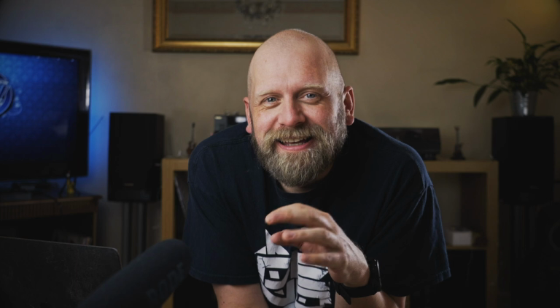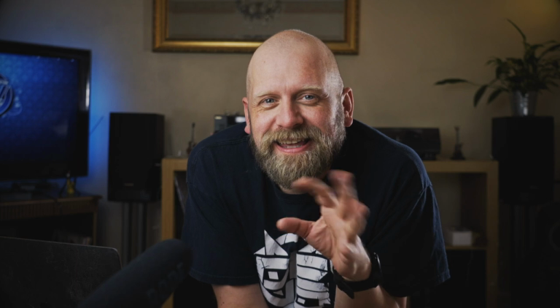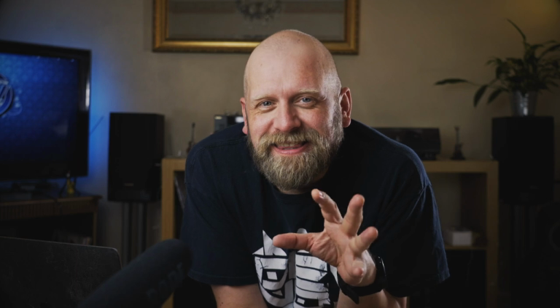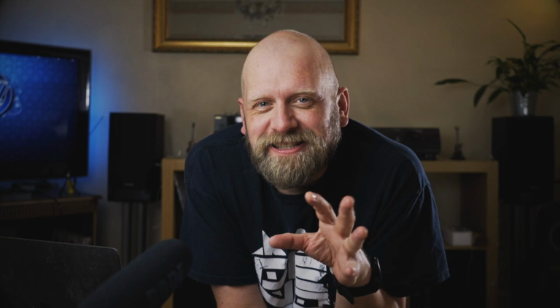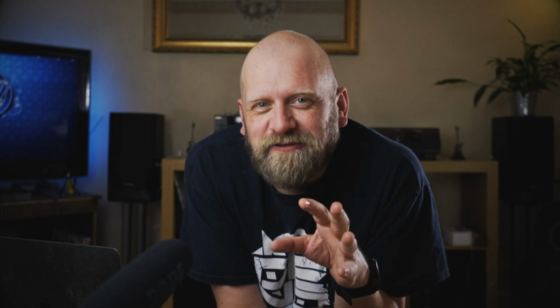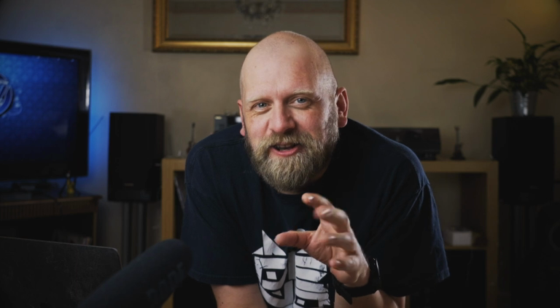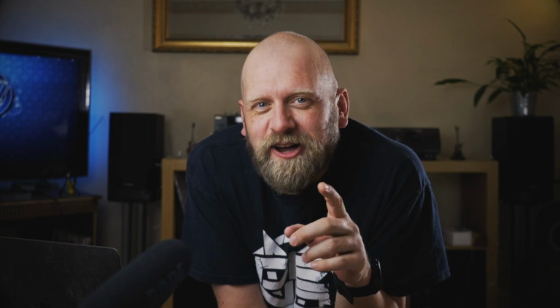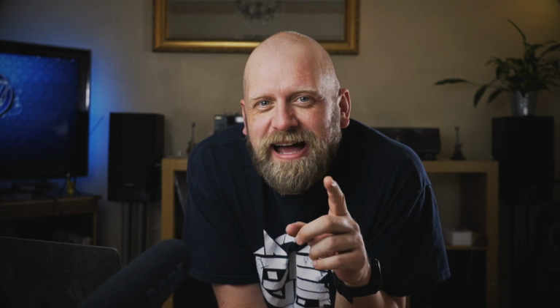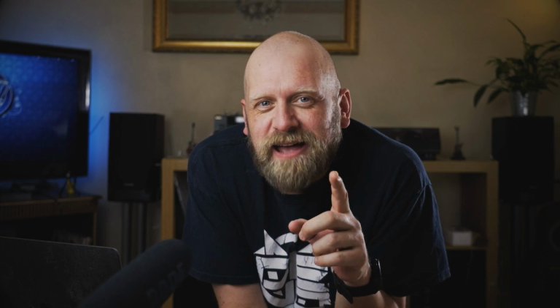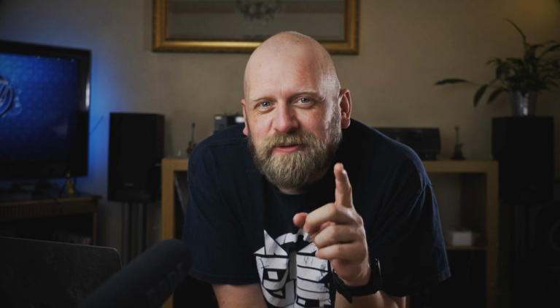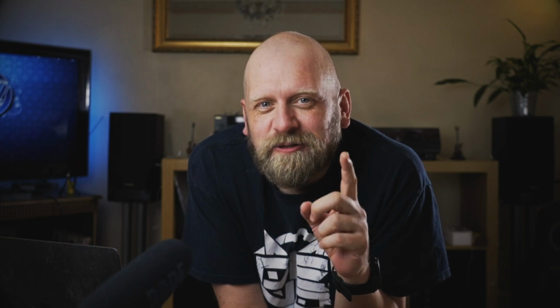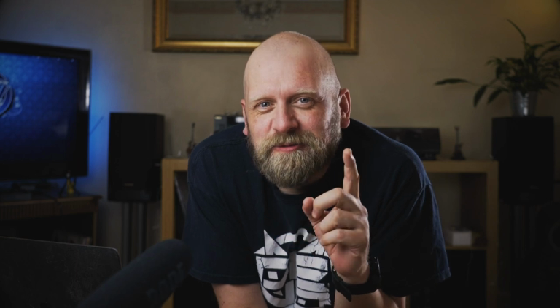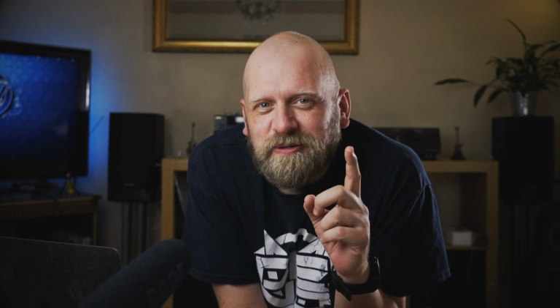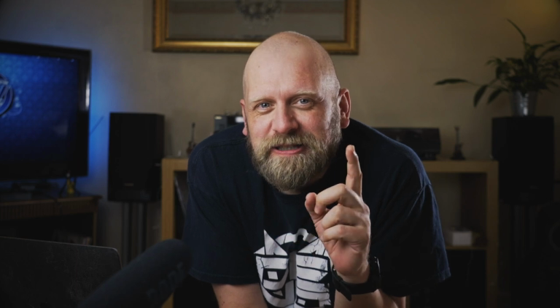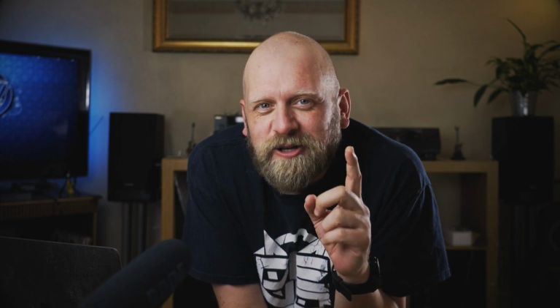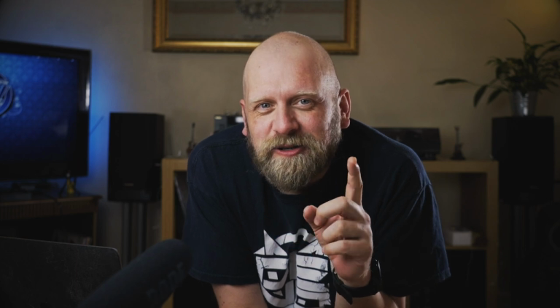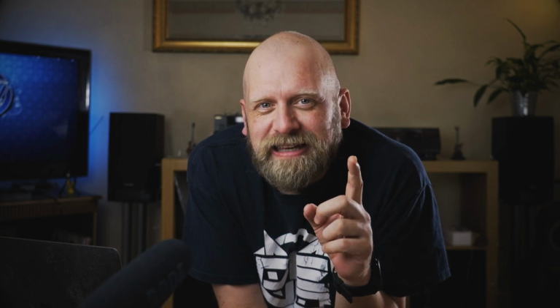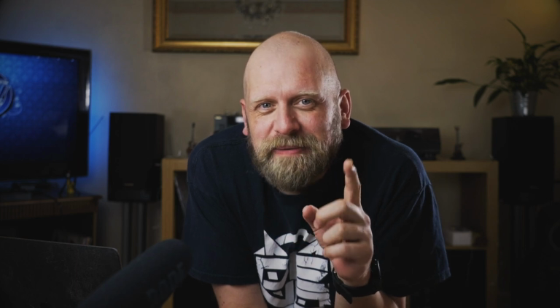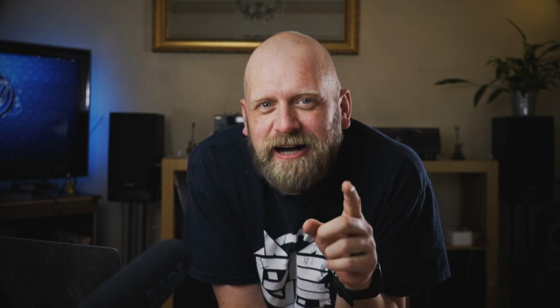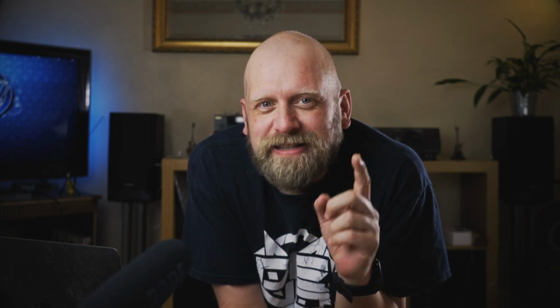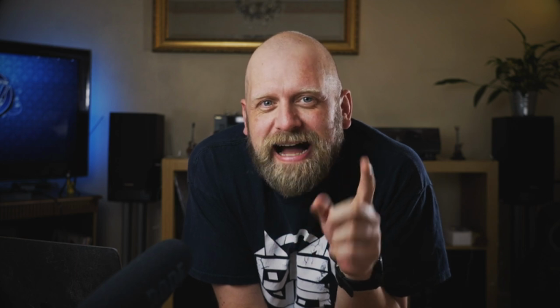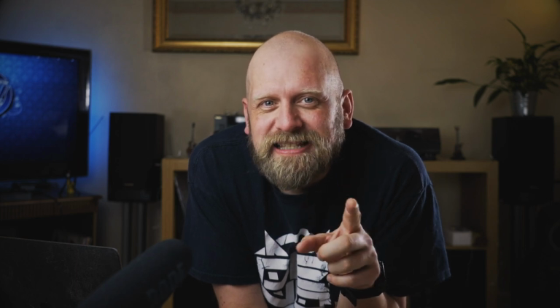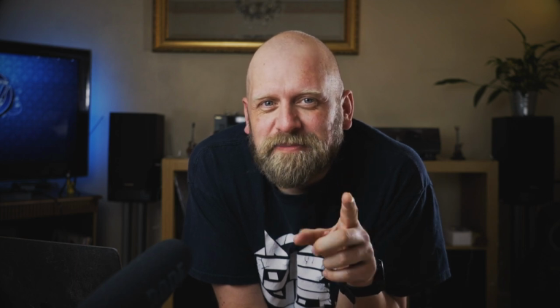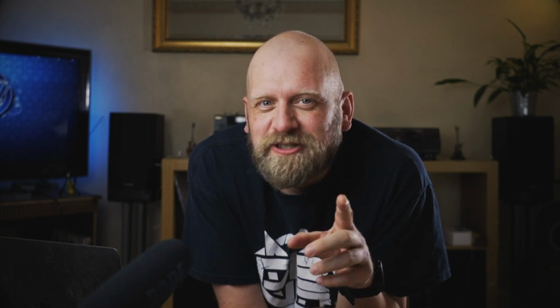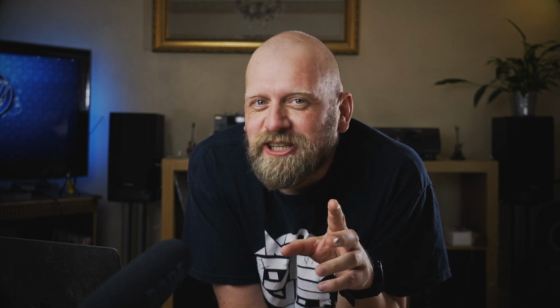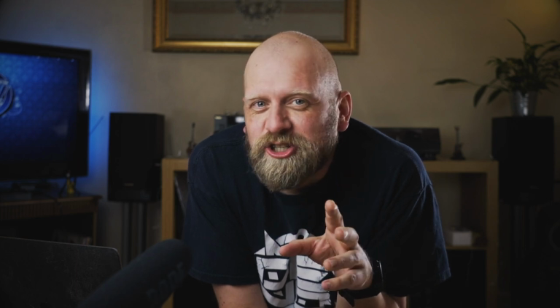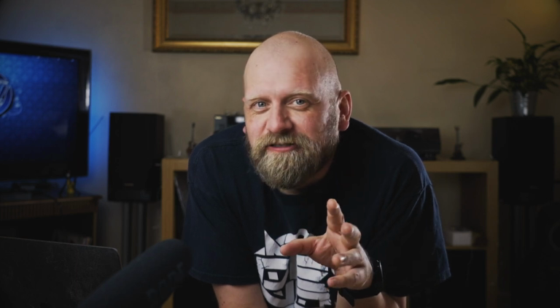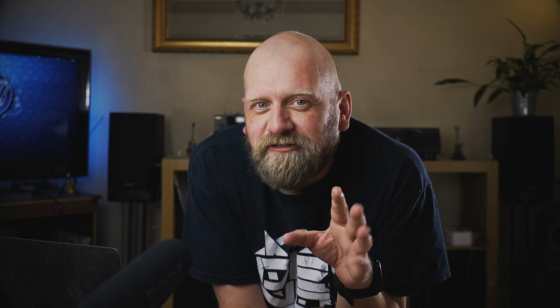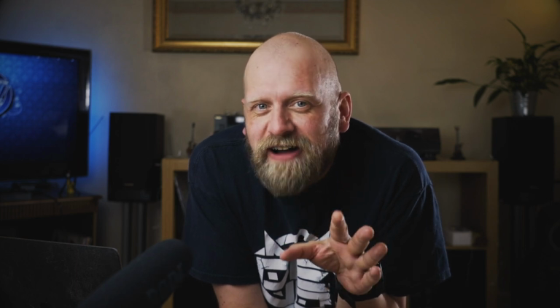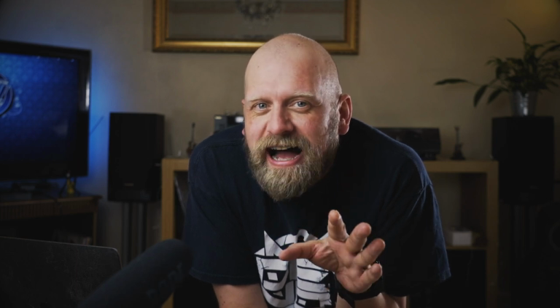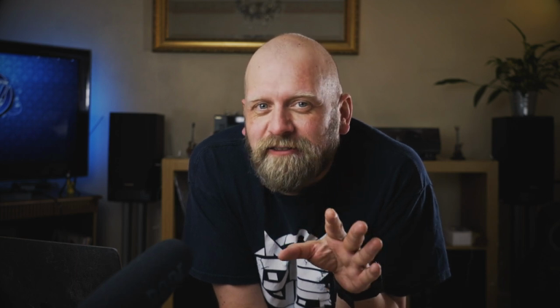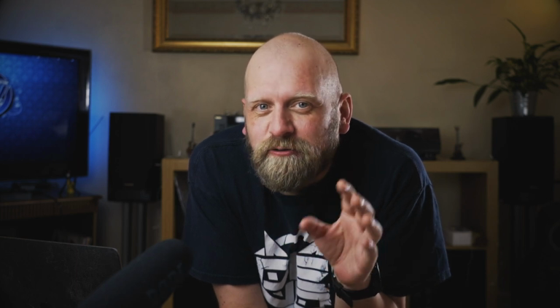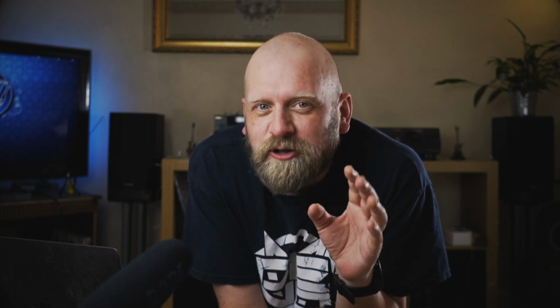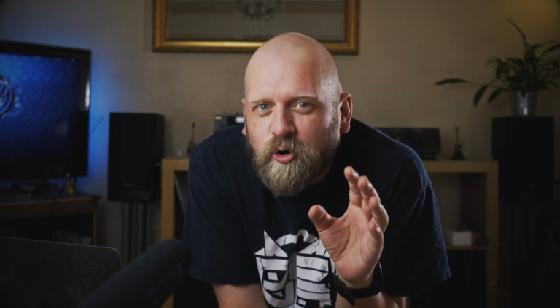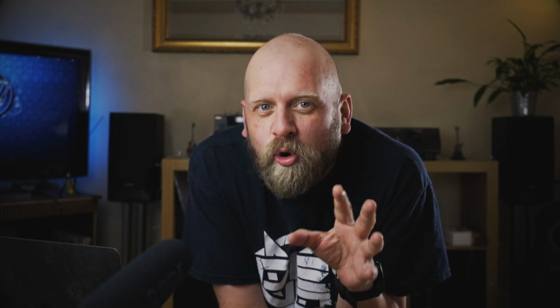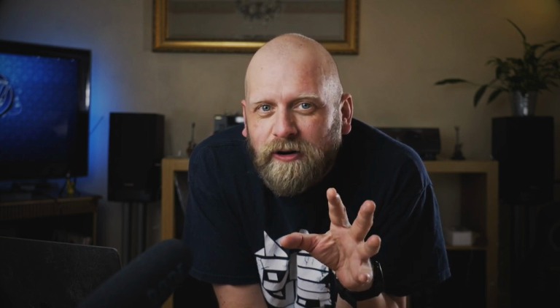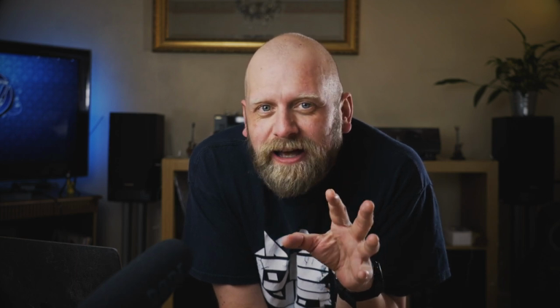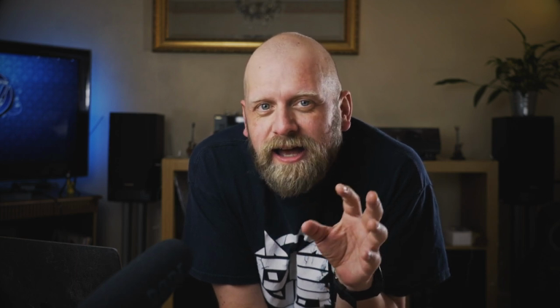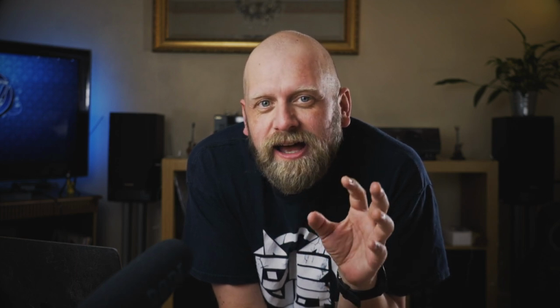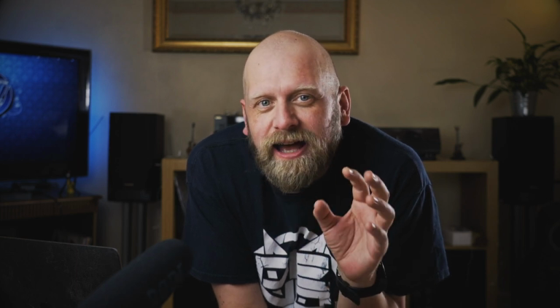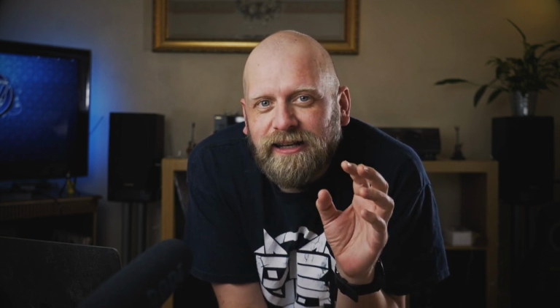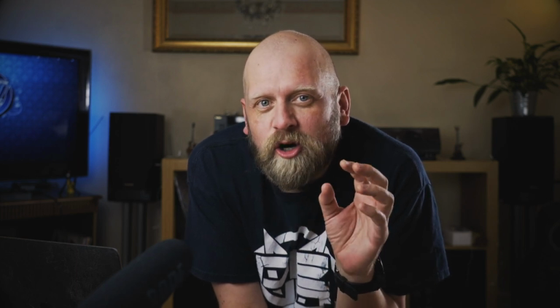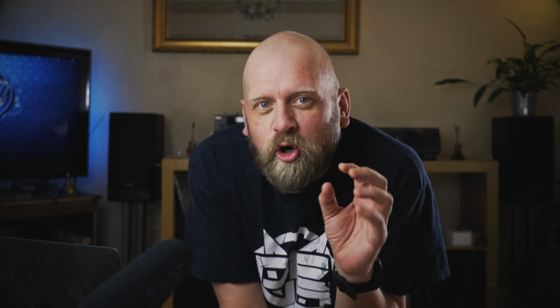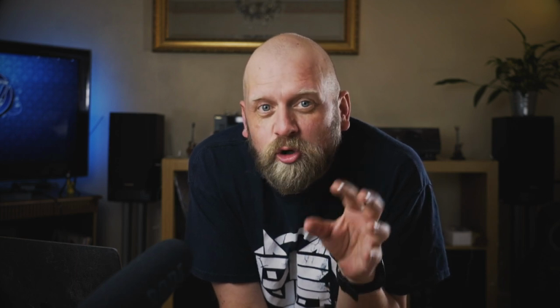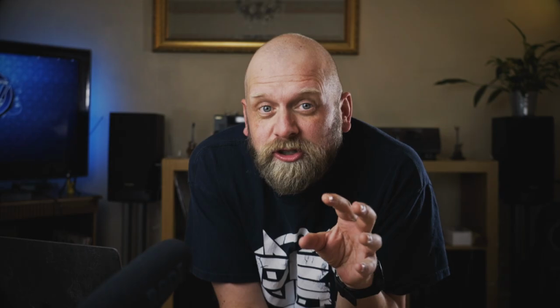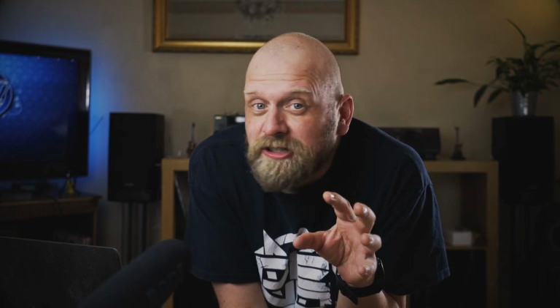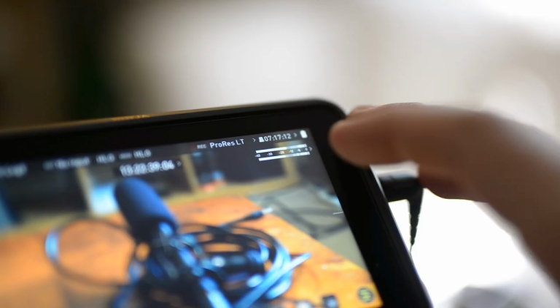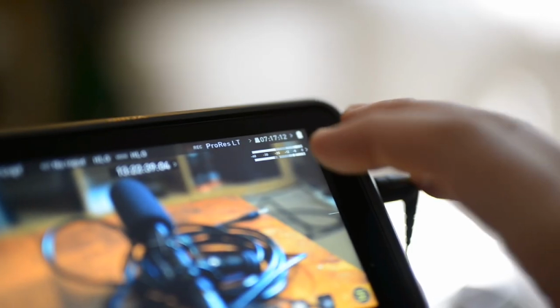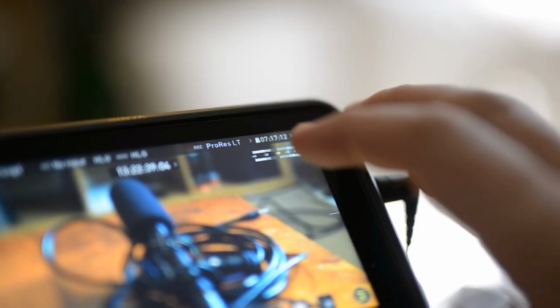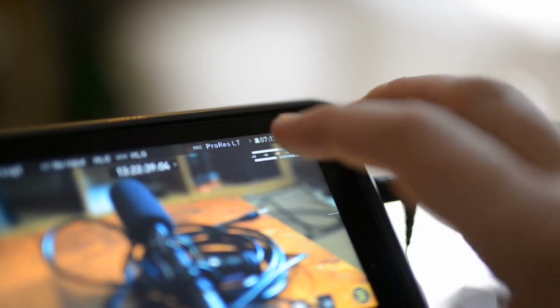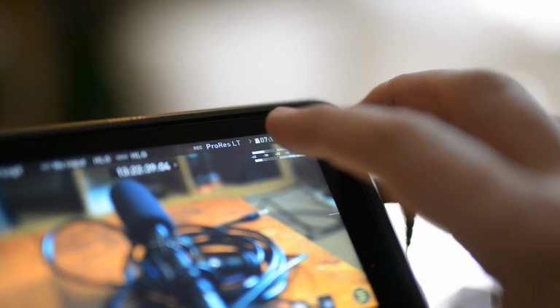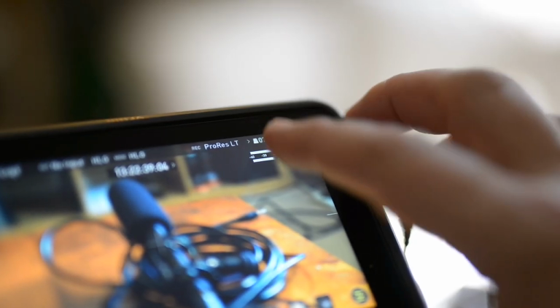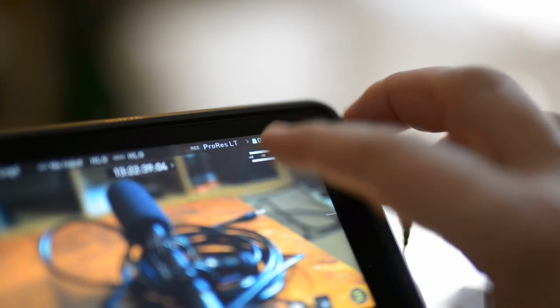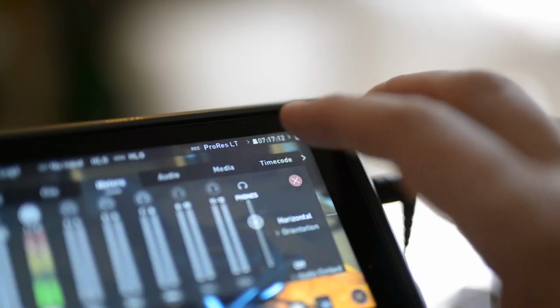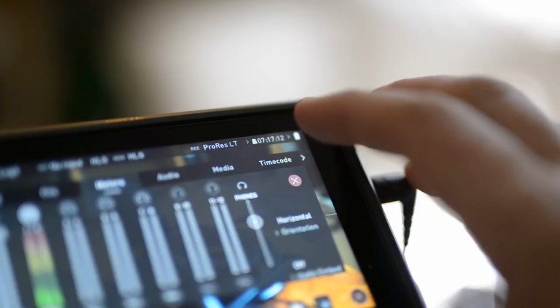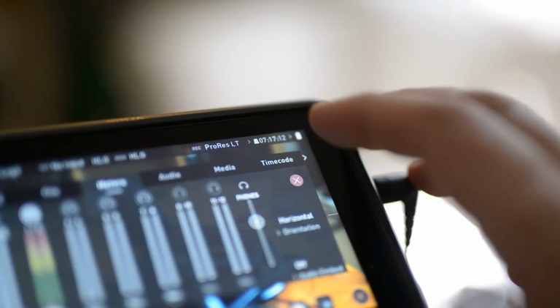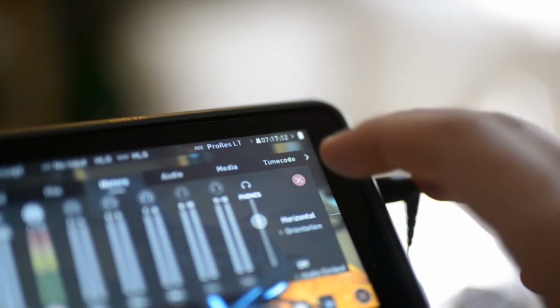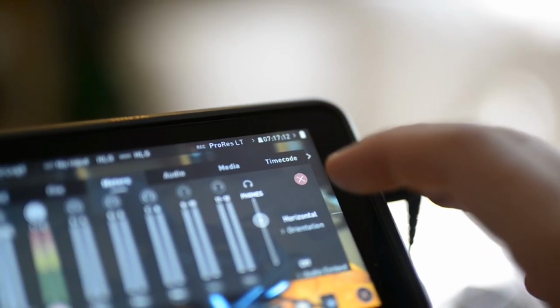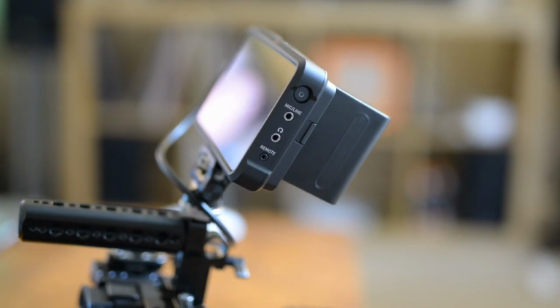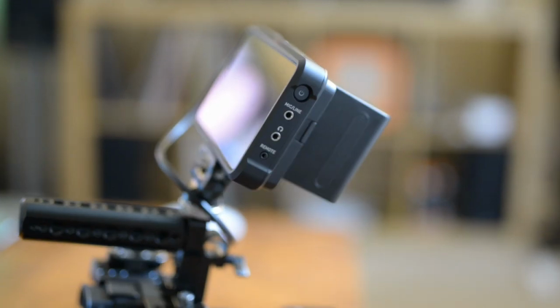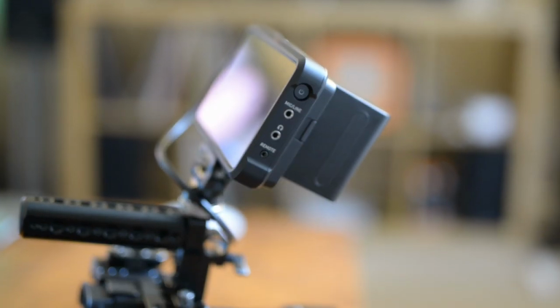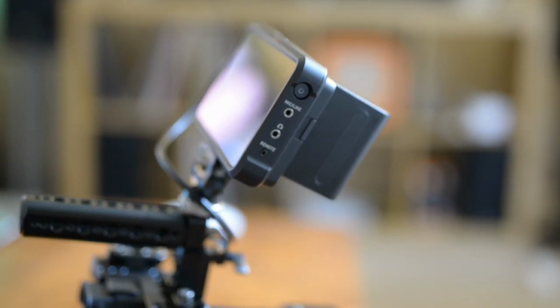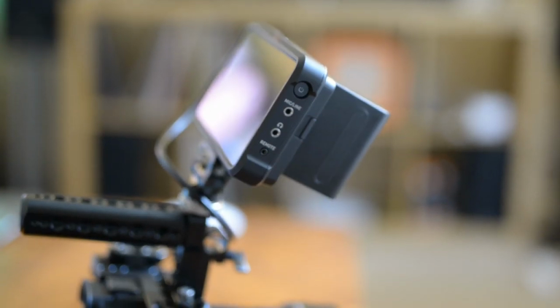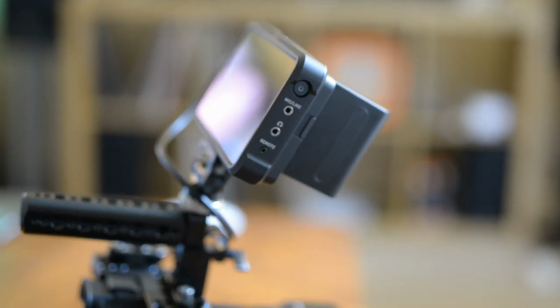In this video I am going to be talking about the Atomos Ninja 5 recorder and audio sync issues I have experienced.